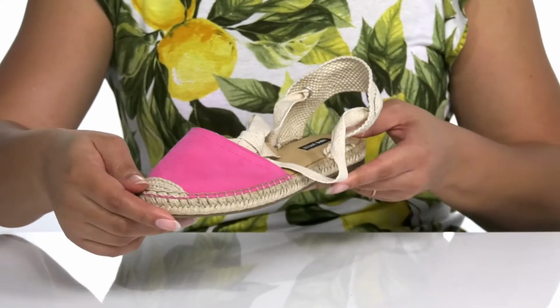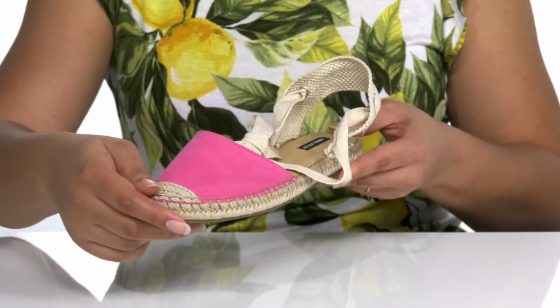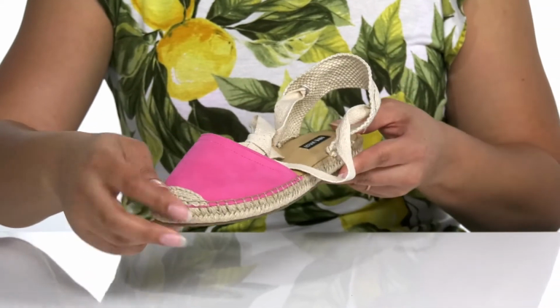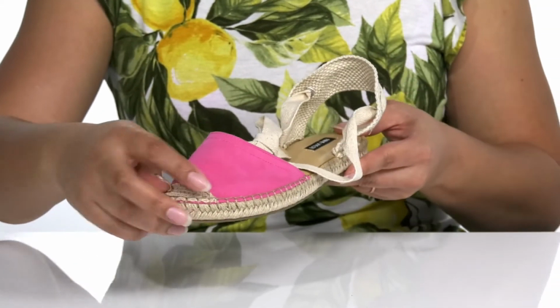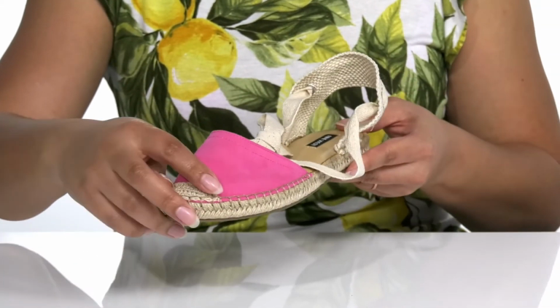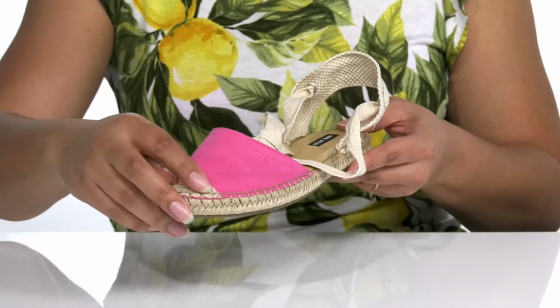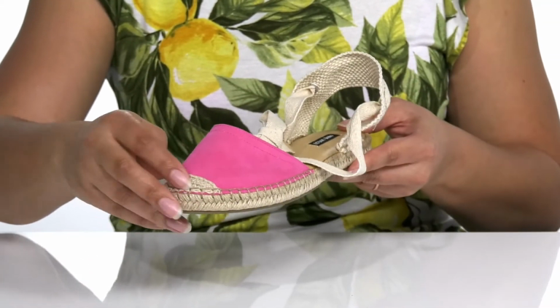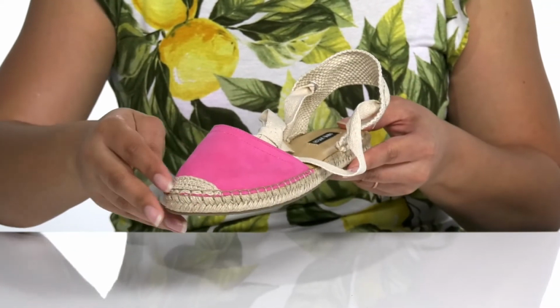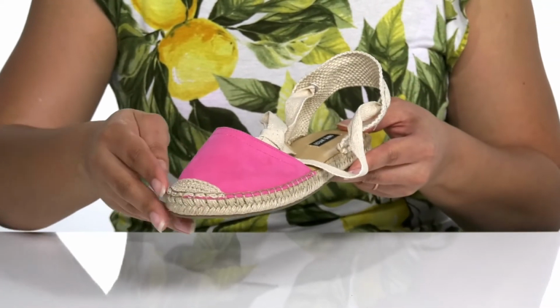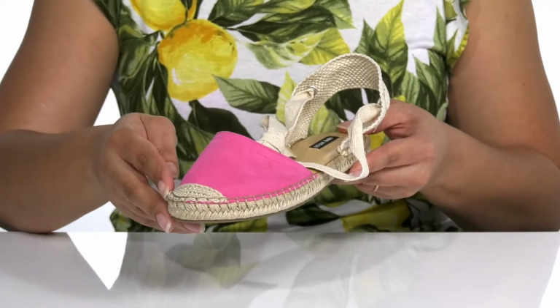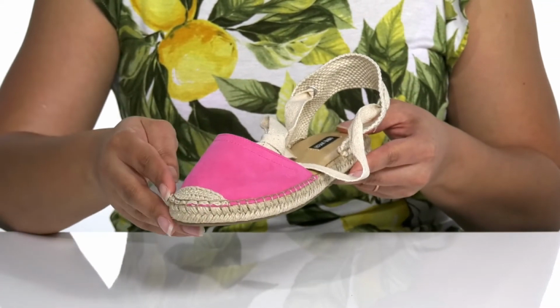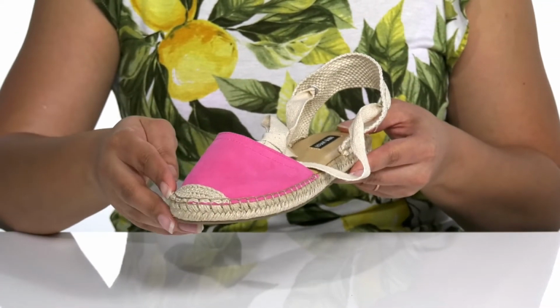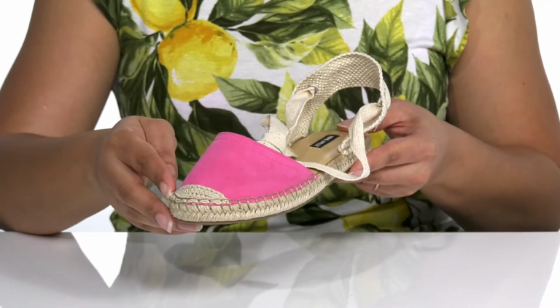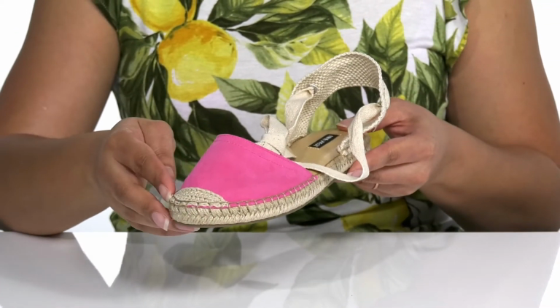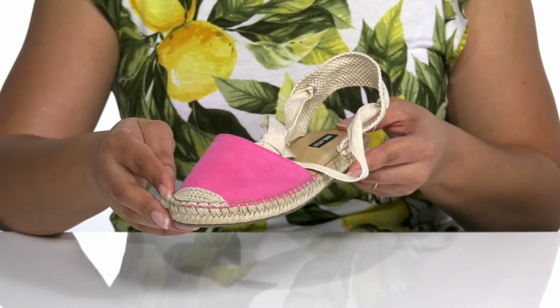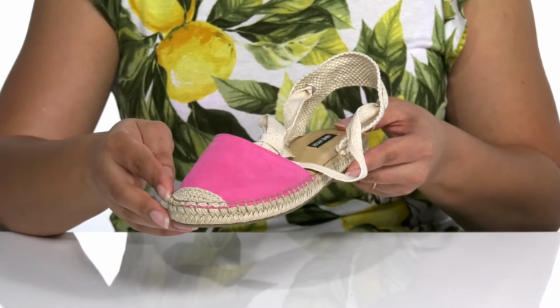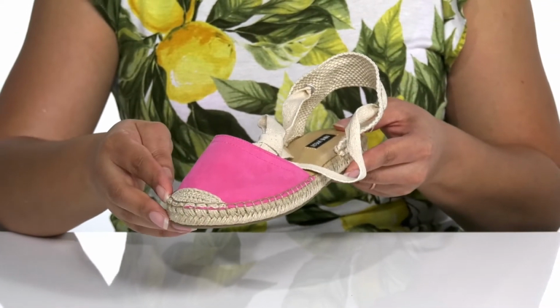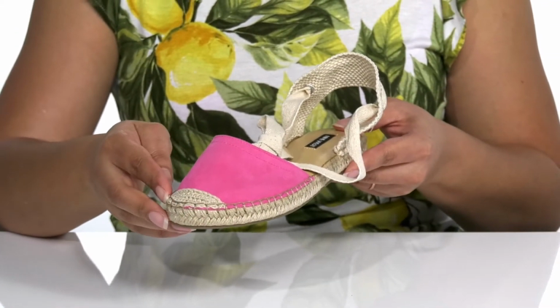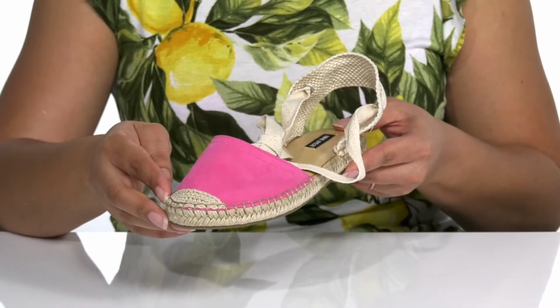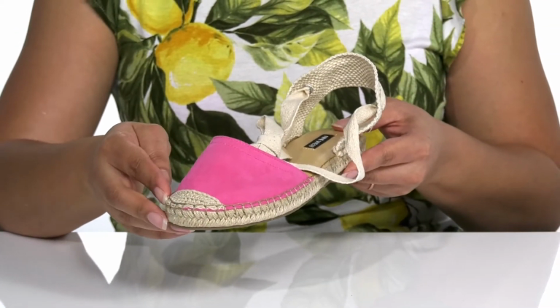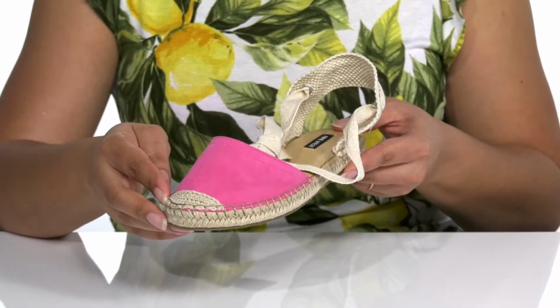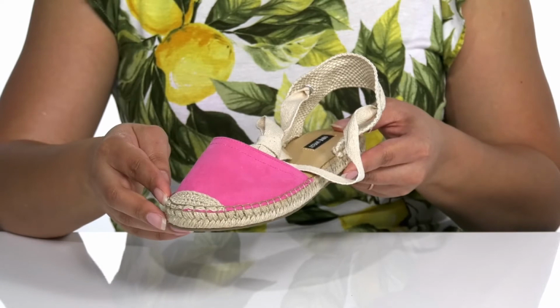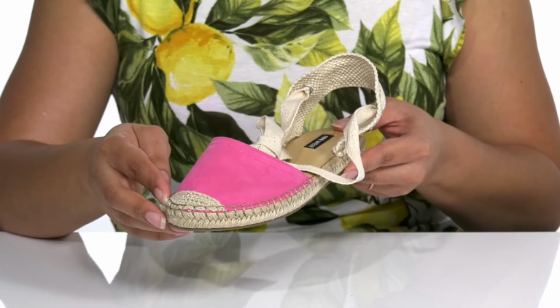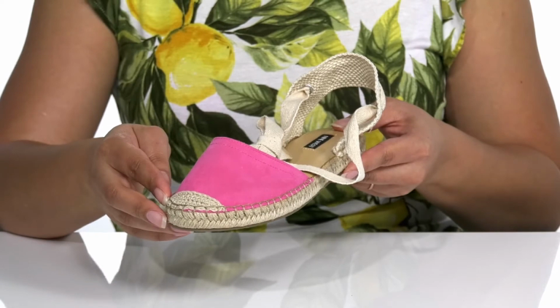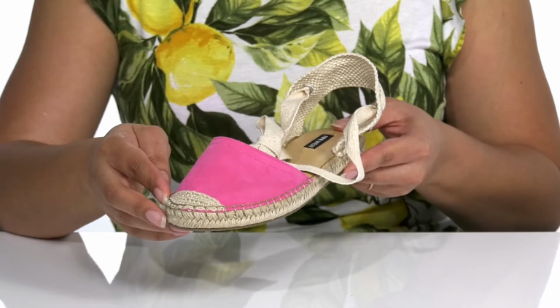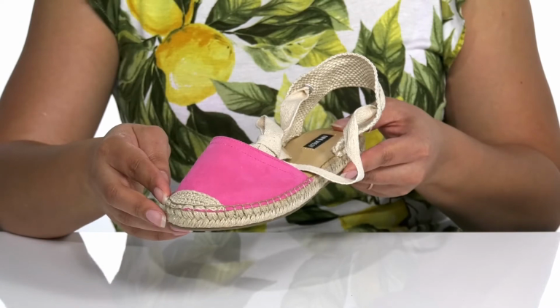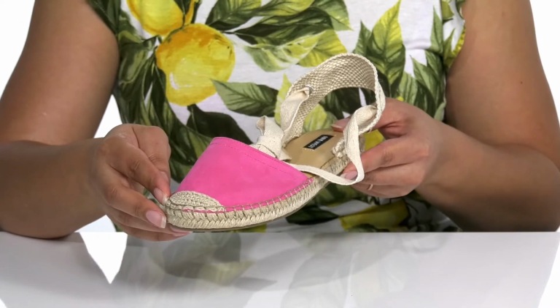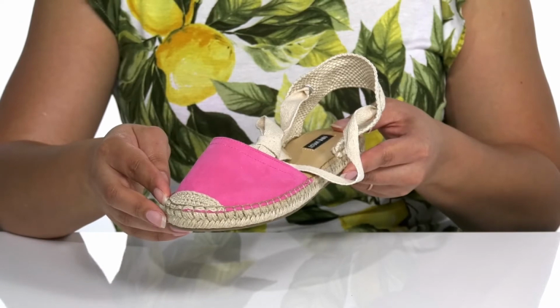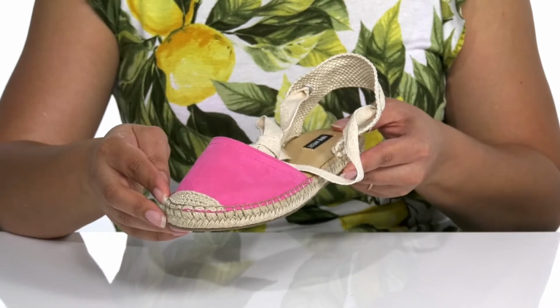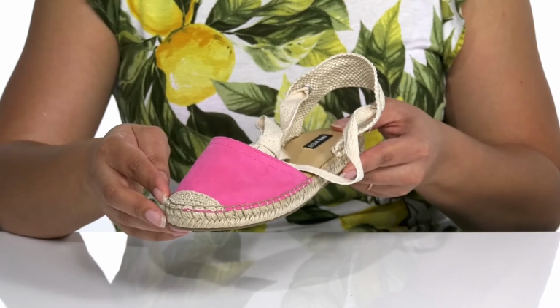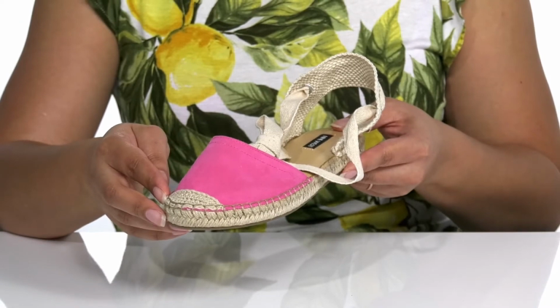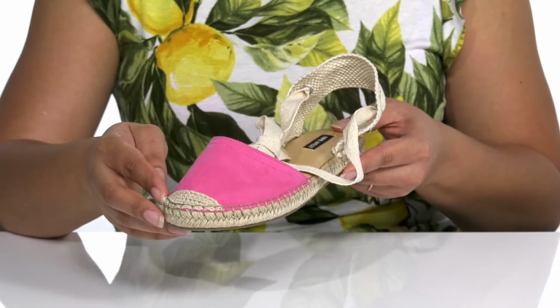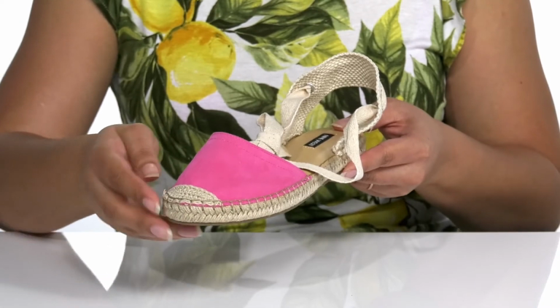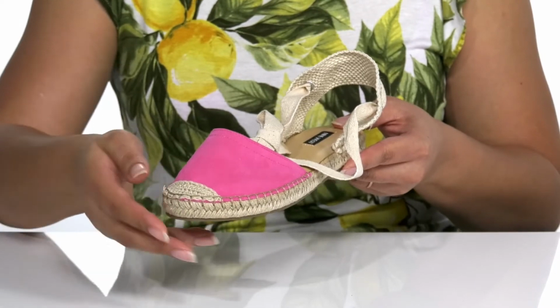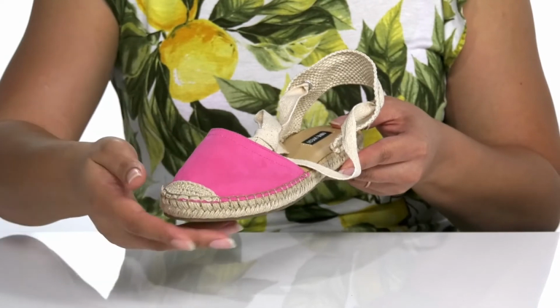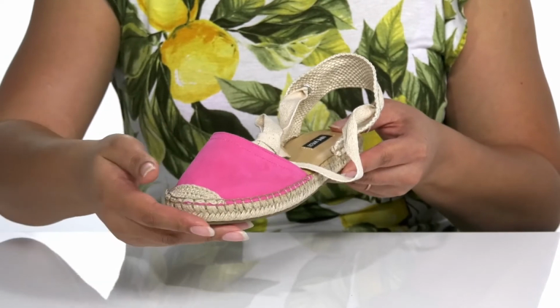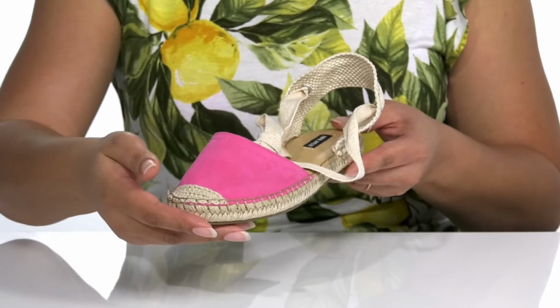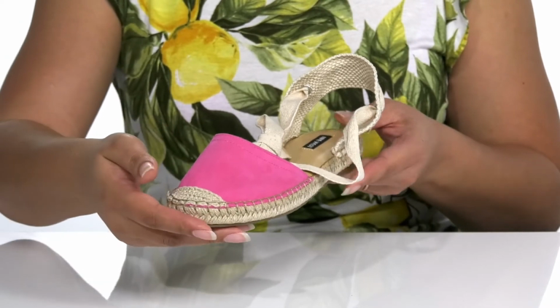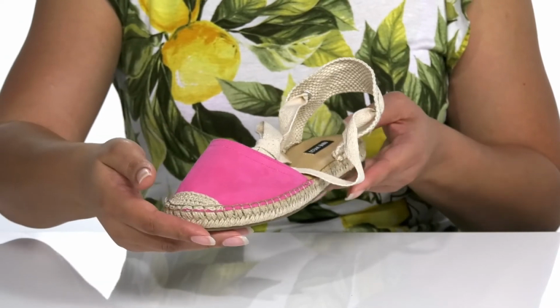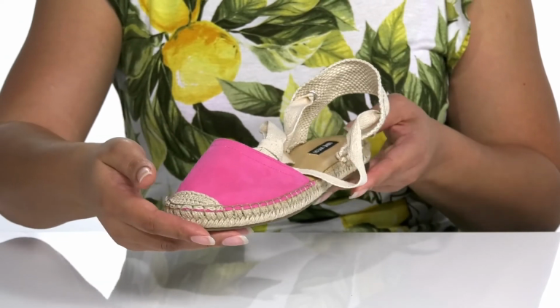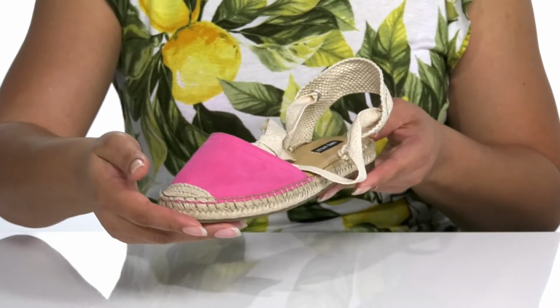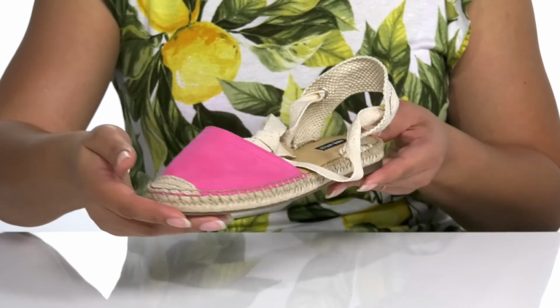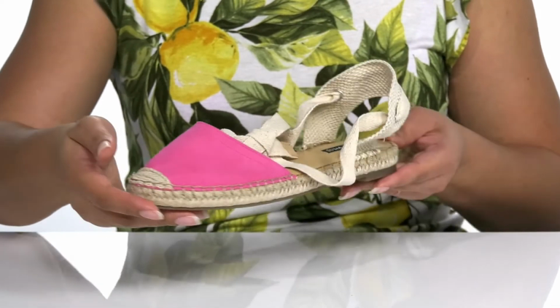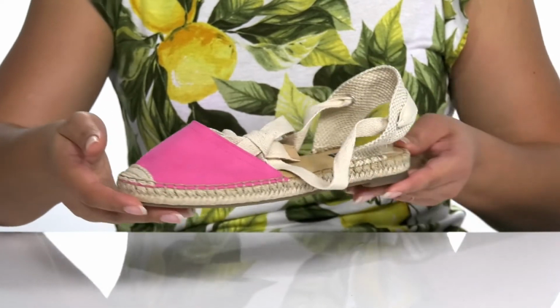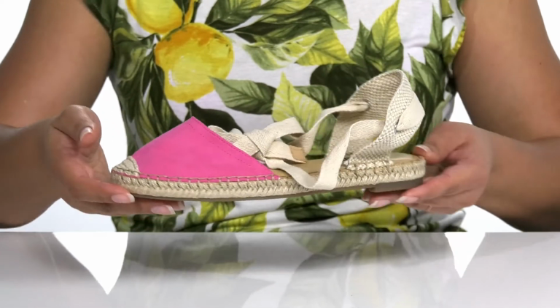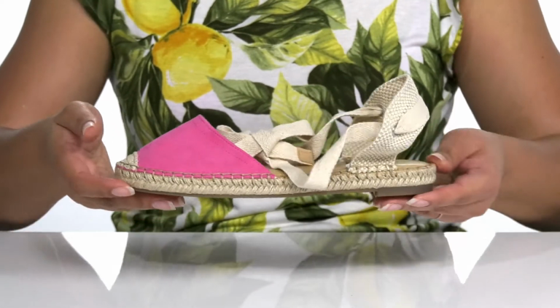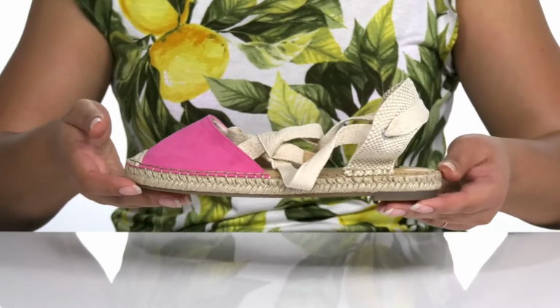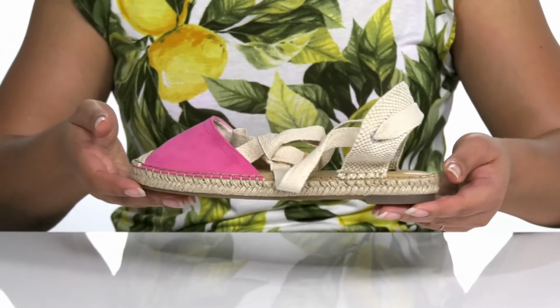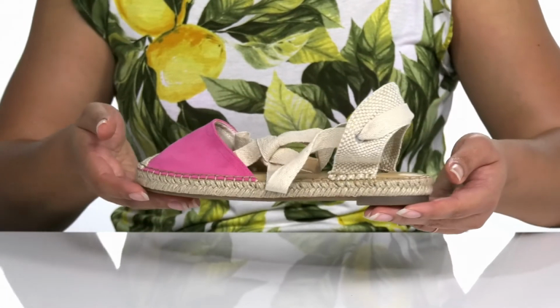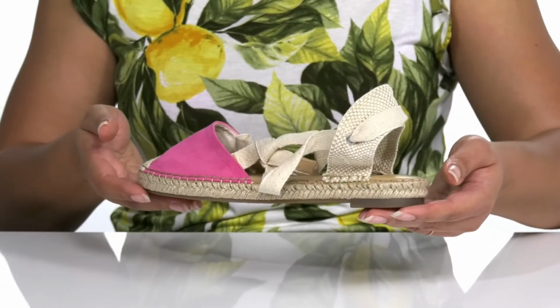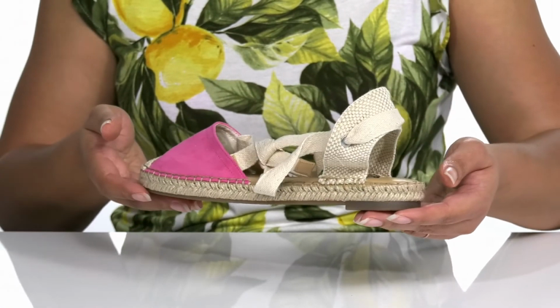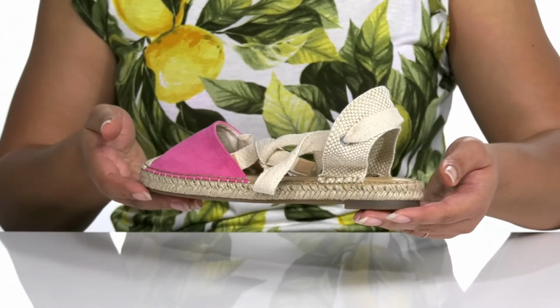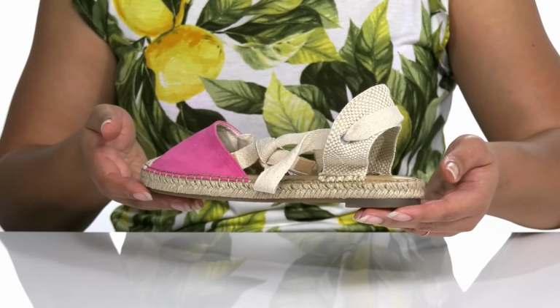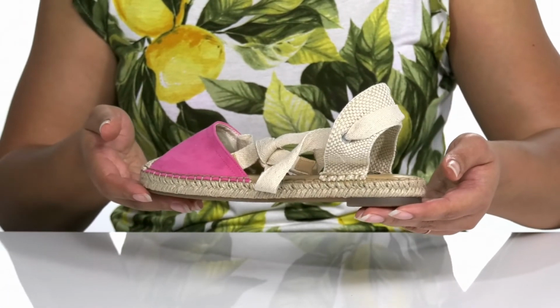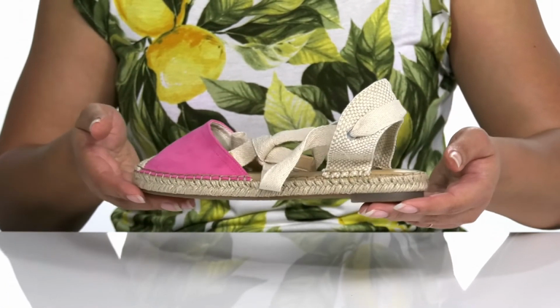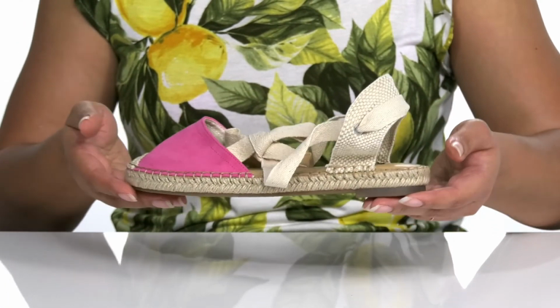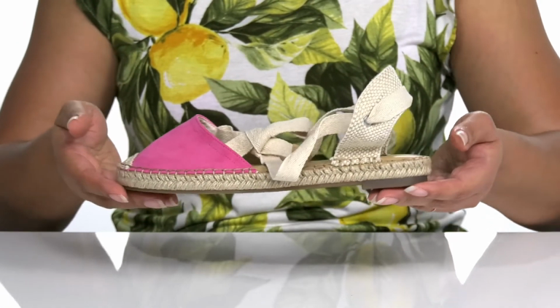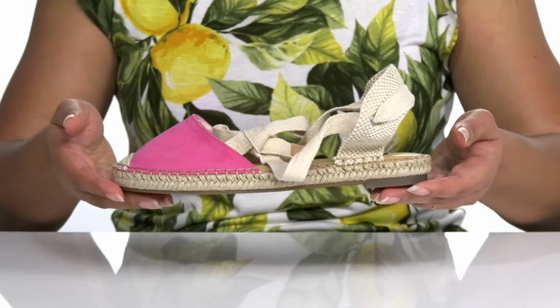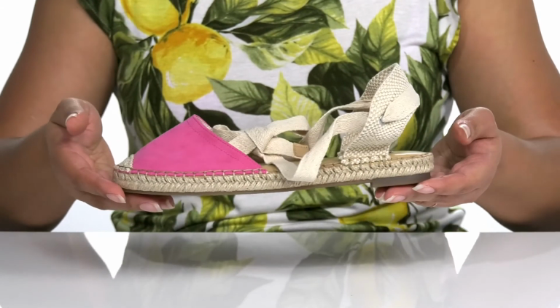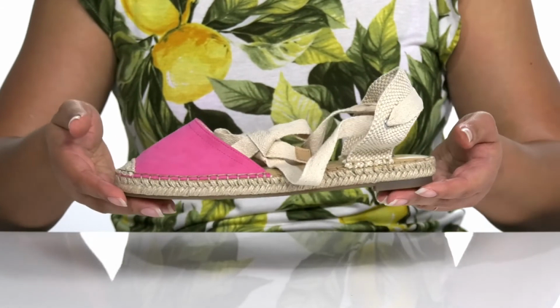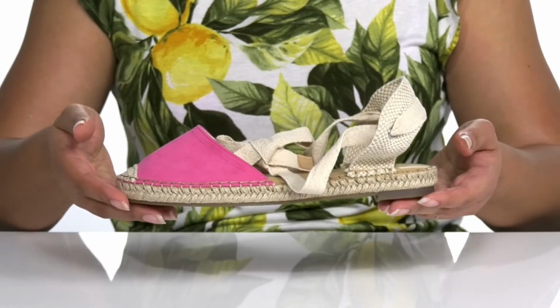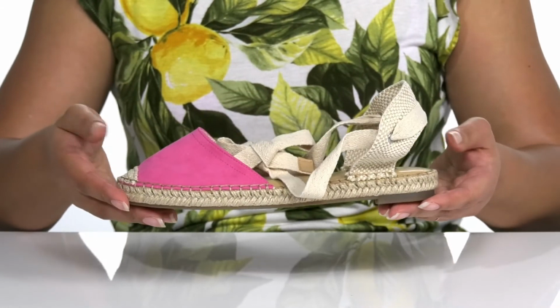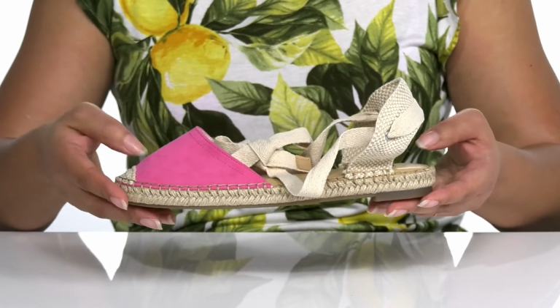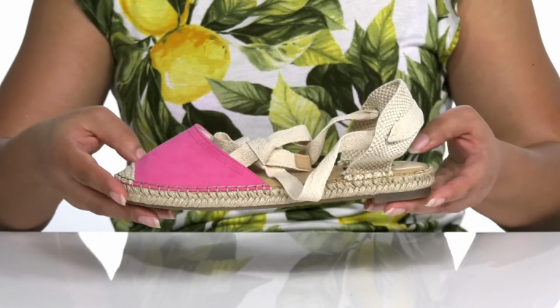There is some crochet detailing at the toe for durability and style, and the pop of color is perfect for any summer attire.